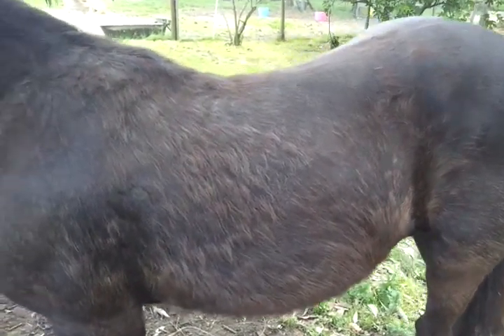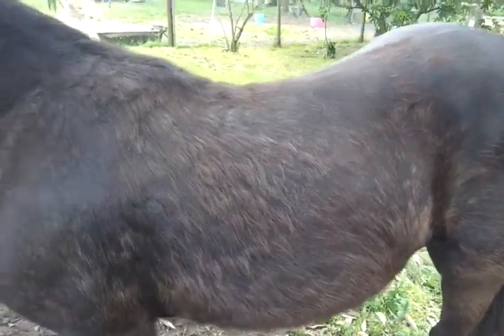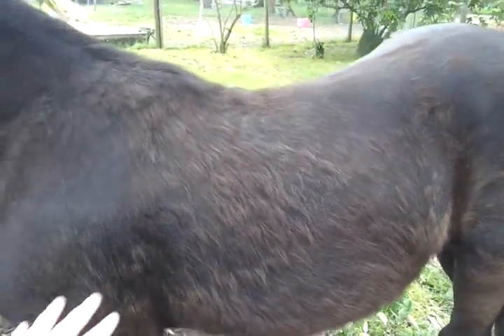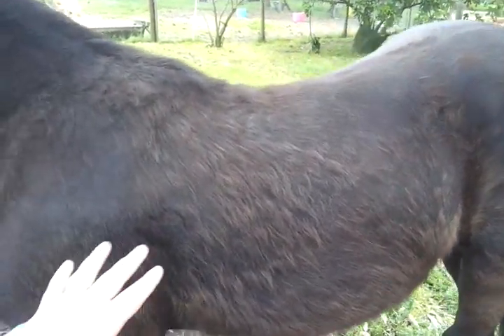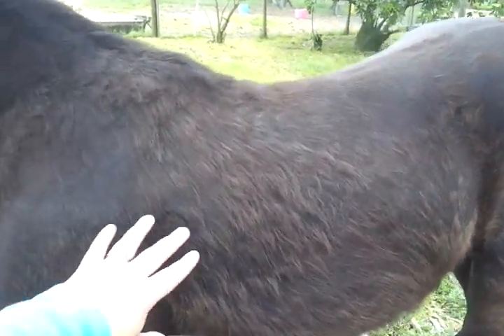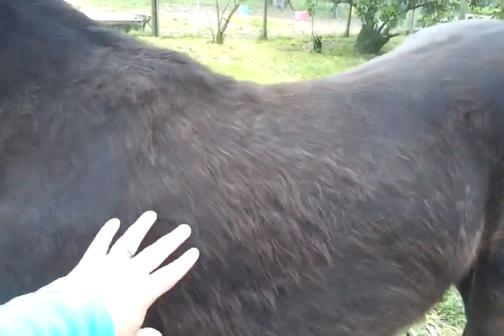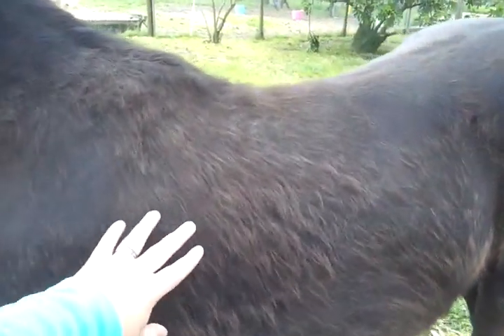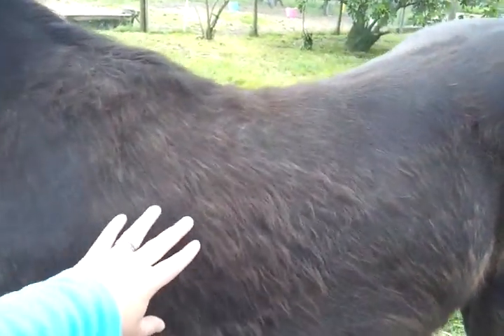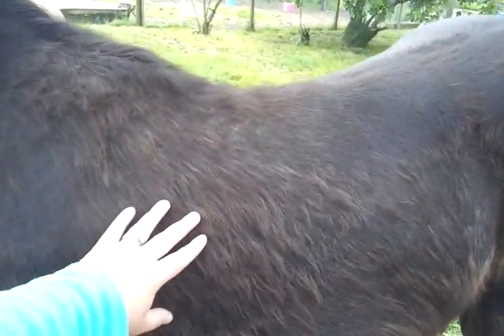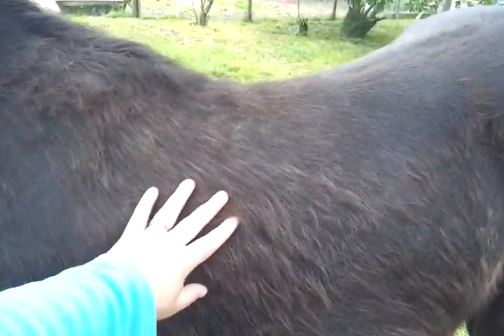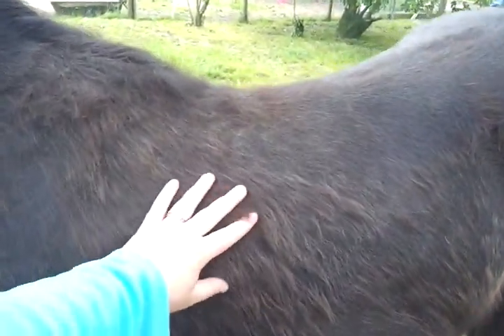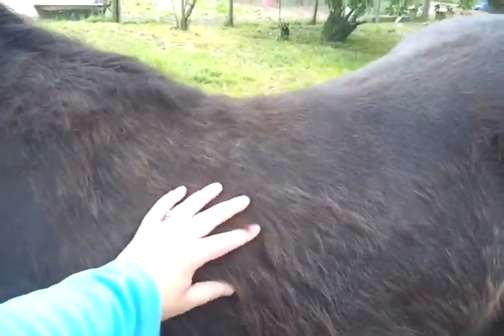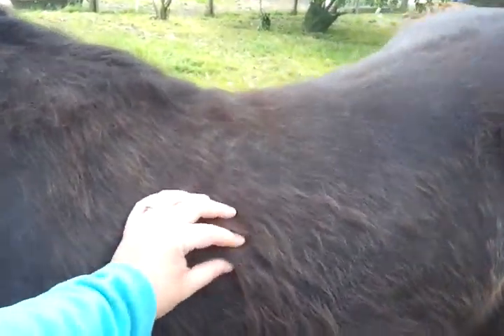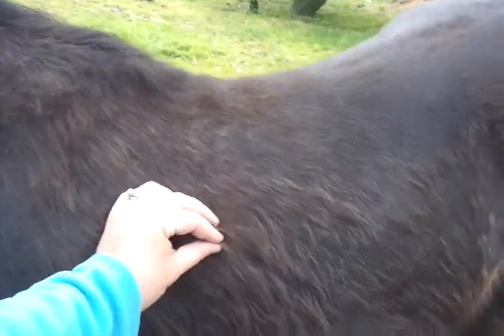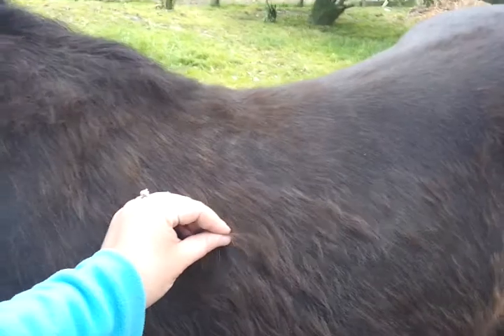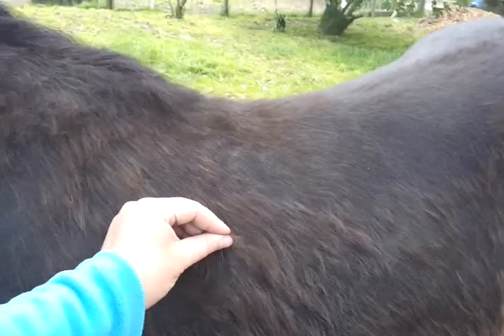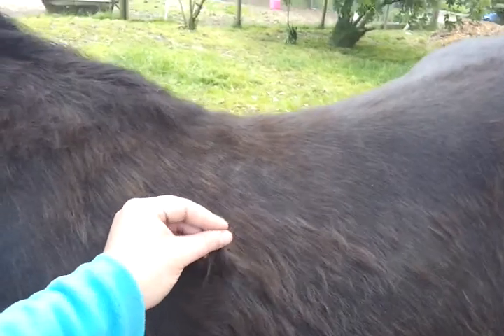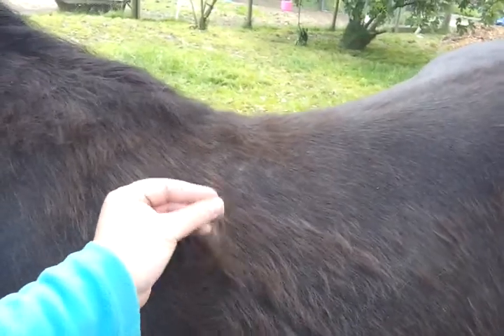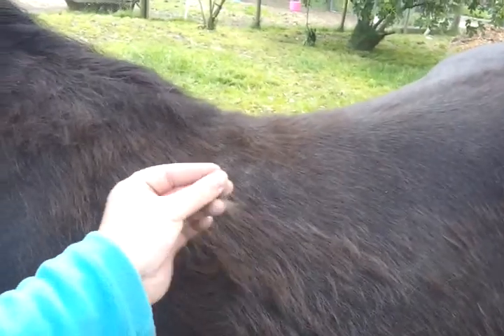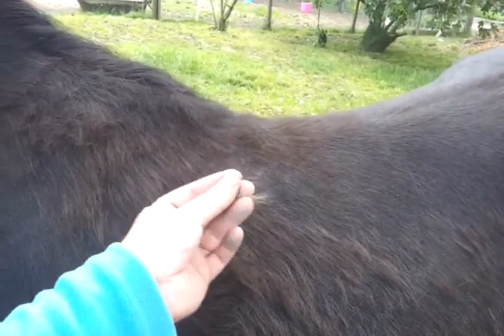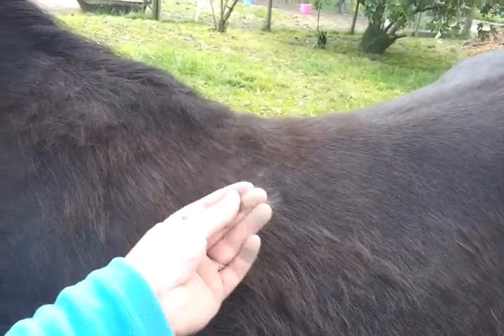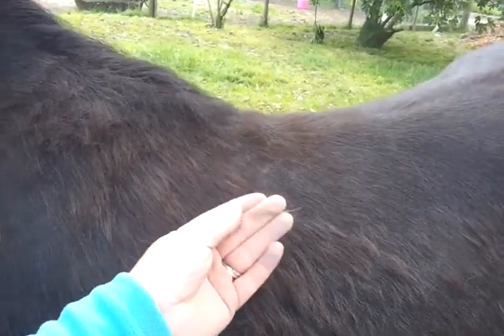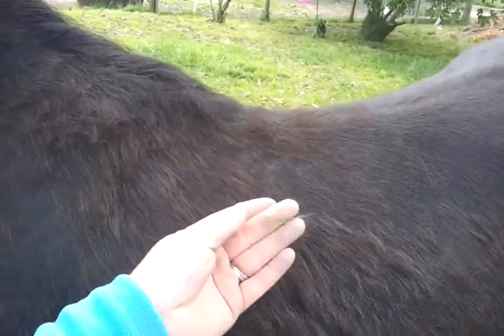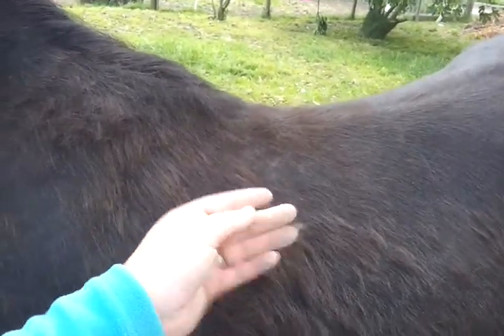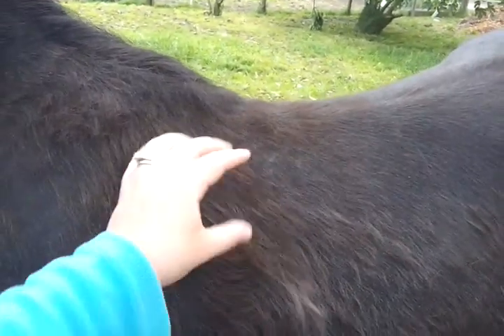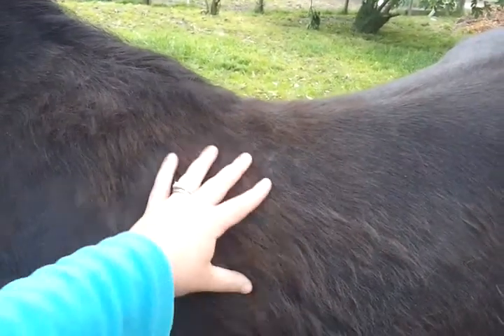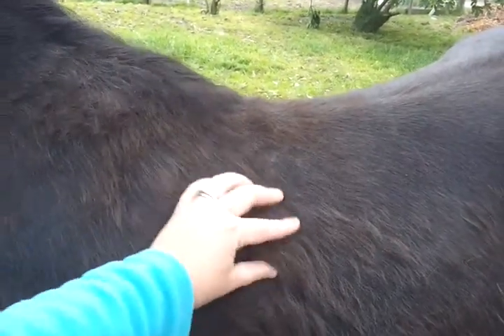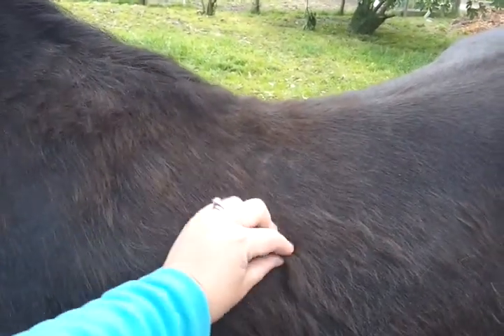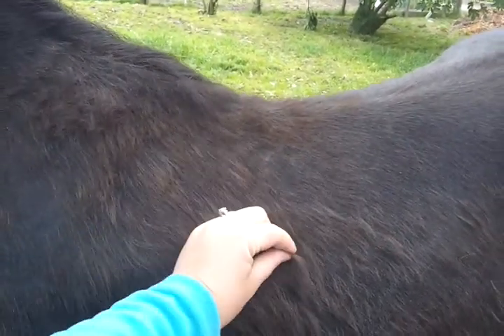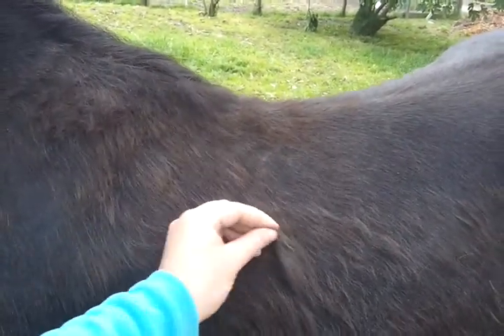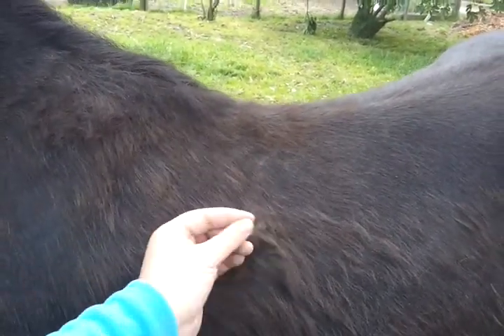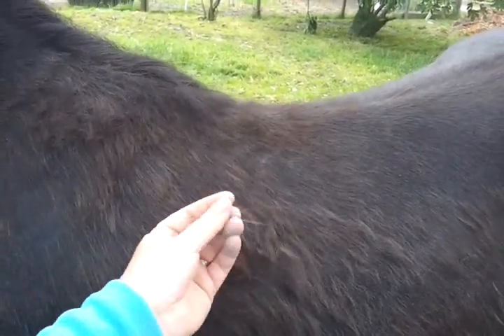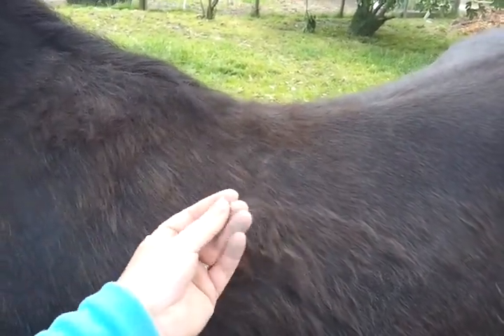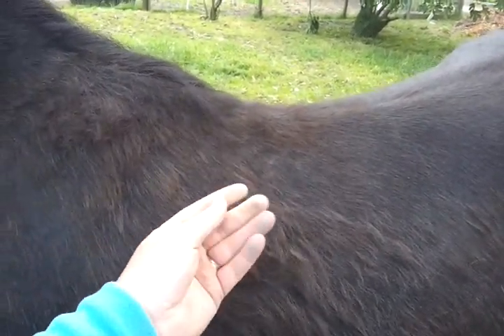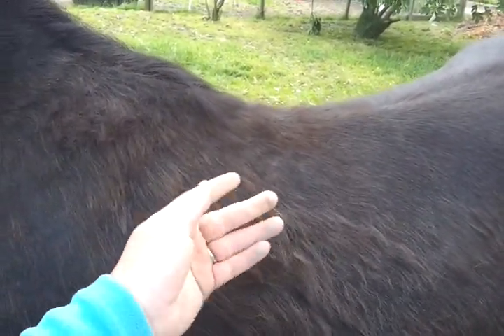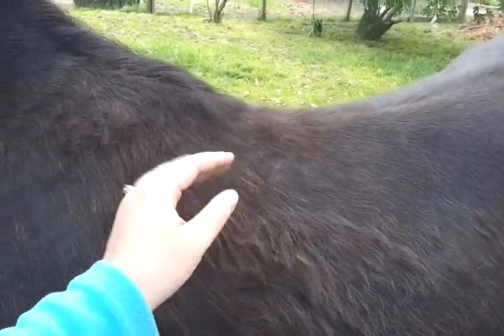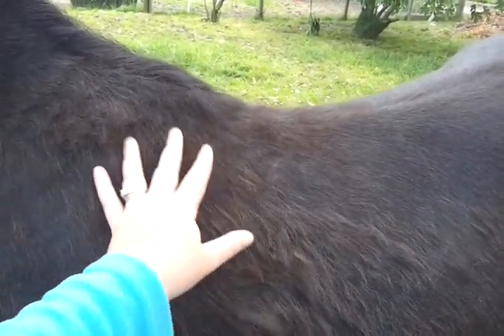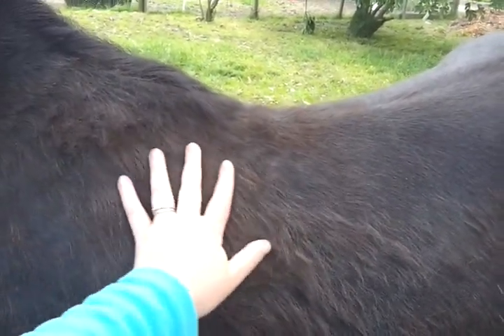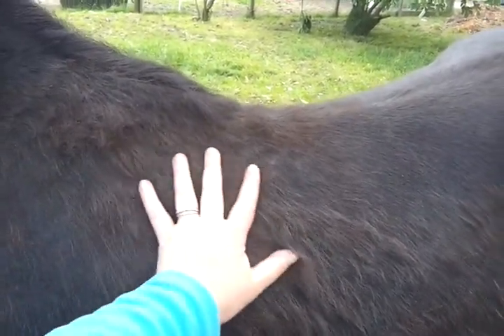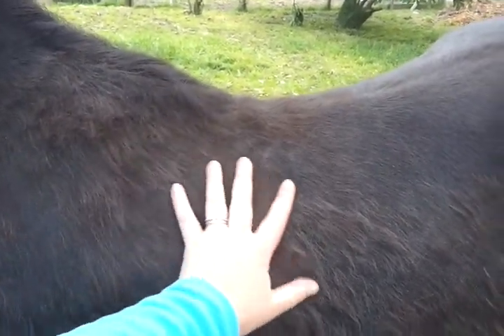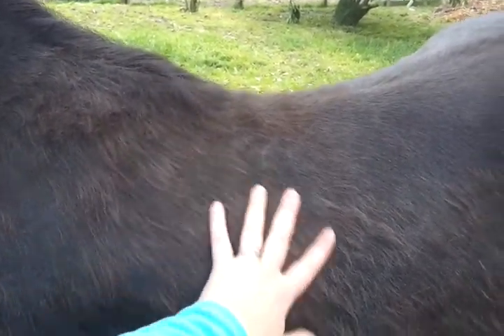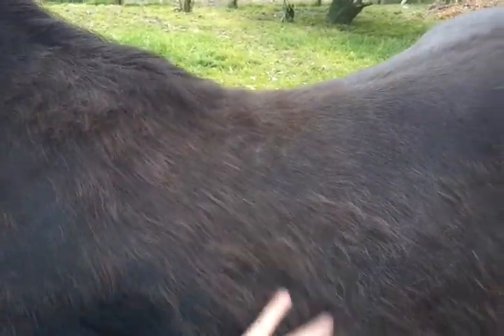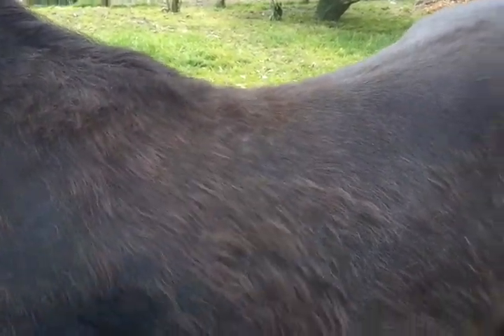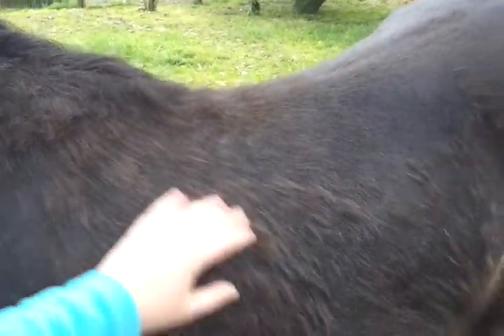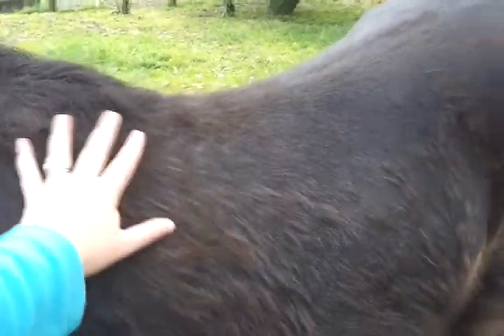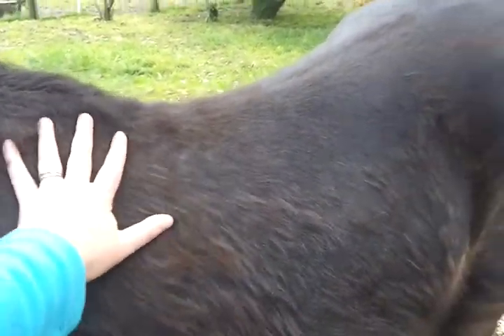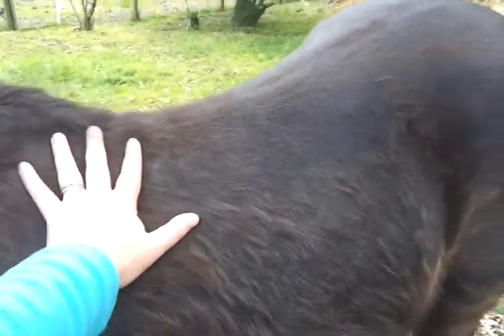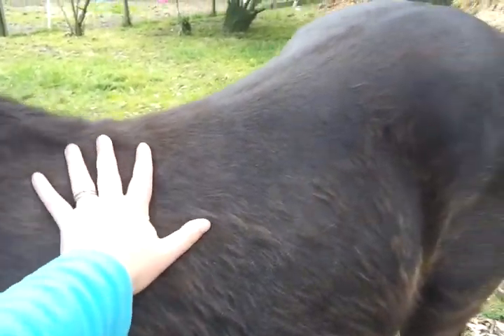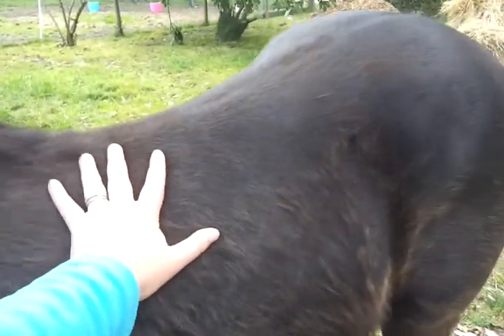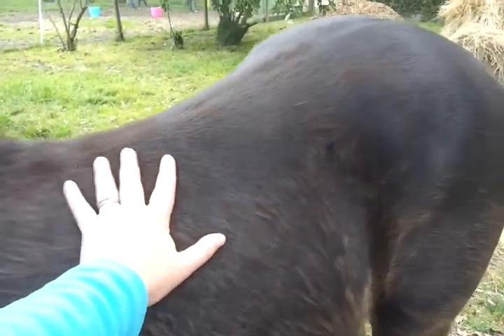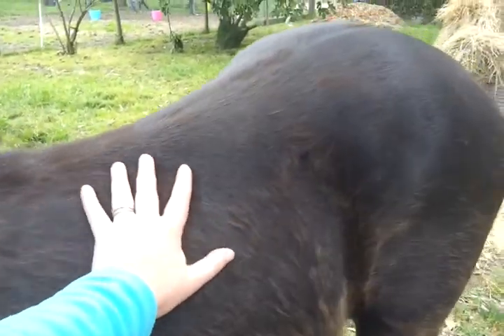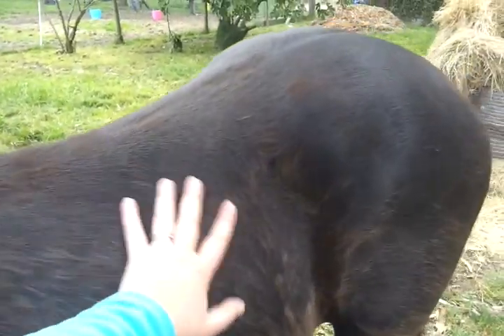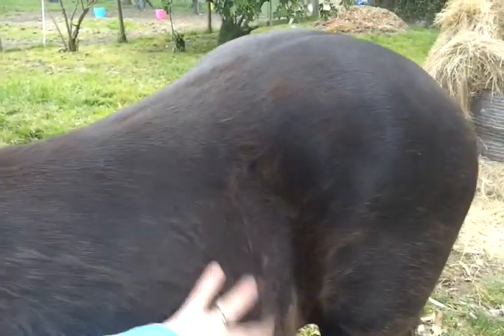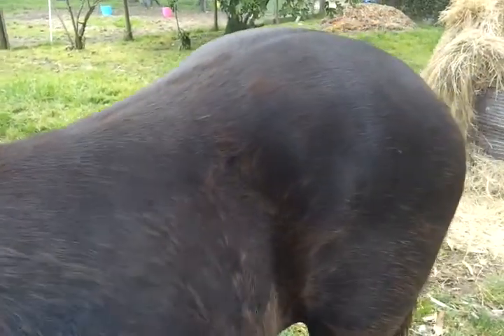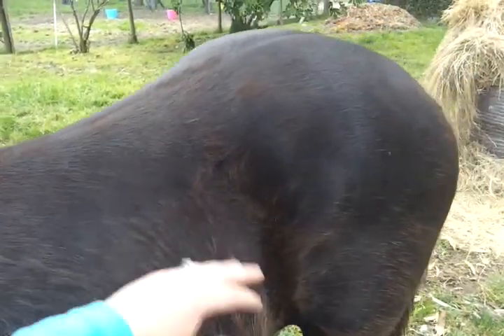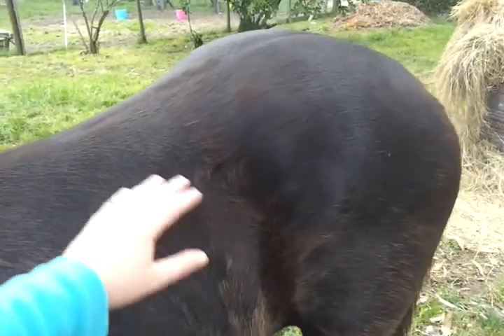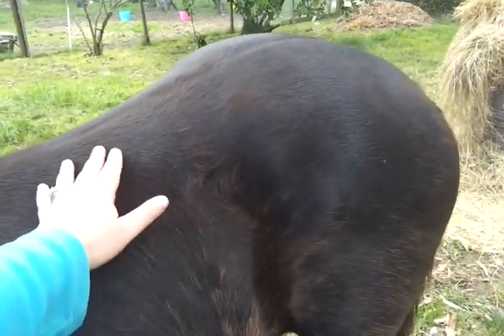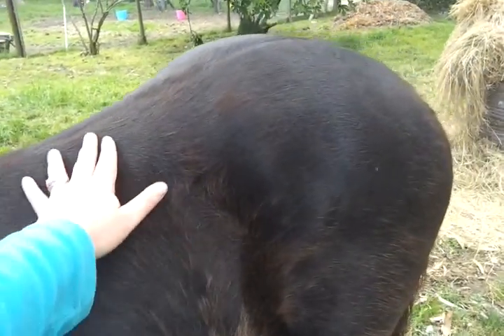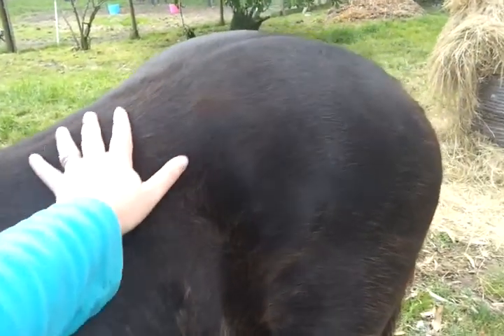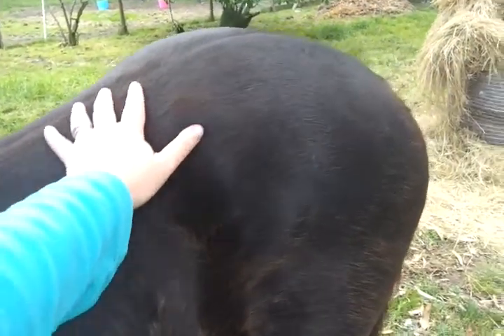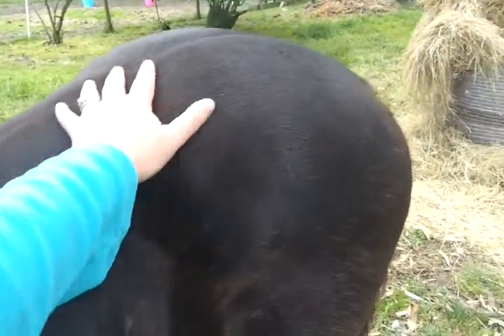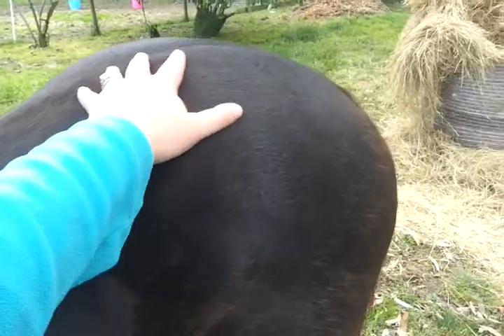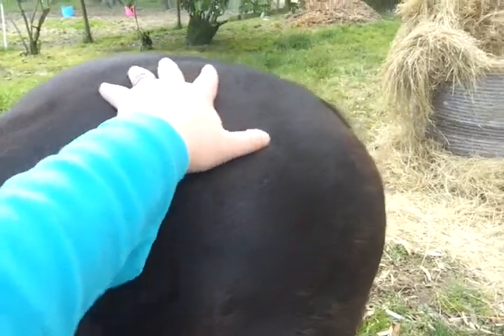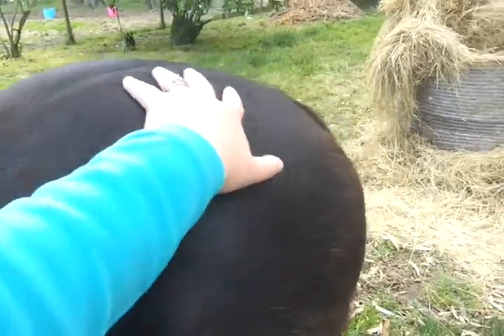She's in the middle of losing her fall coat, so she's incredibly itchy at the moment and scratching on anything she can find.